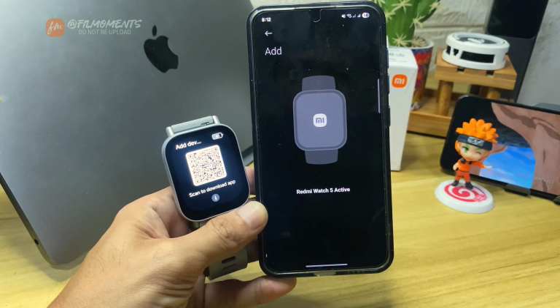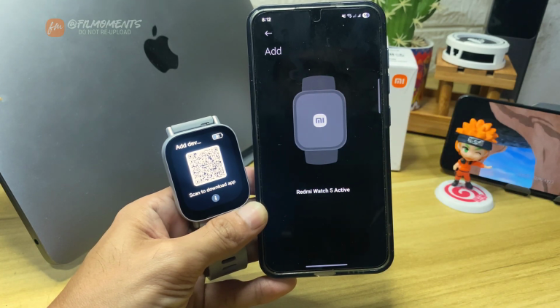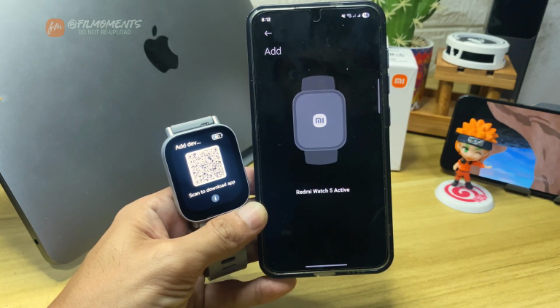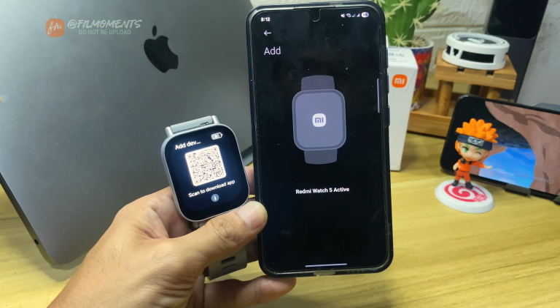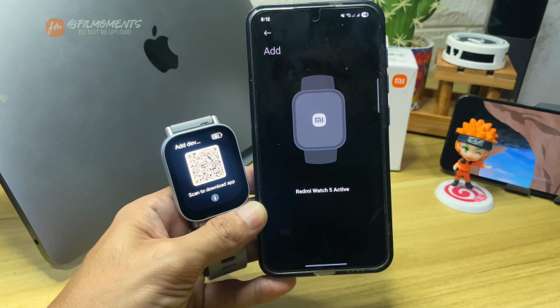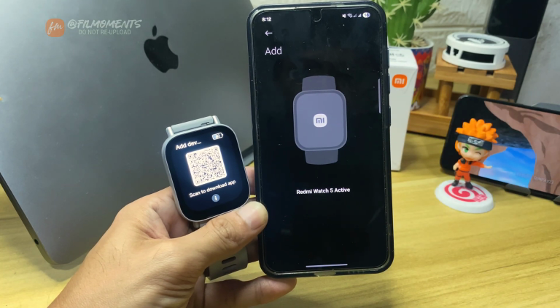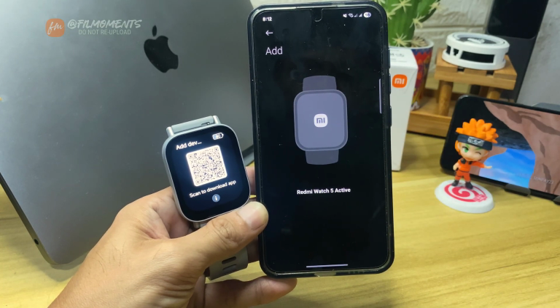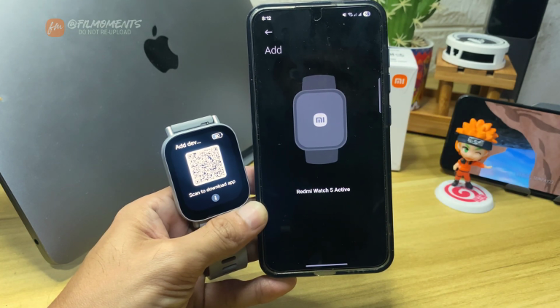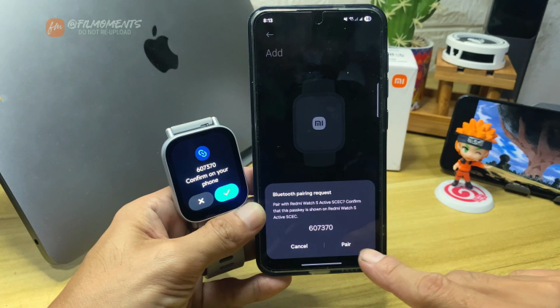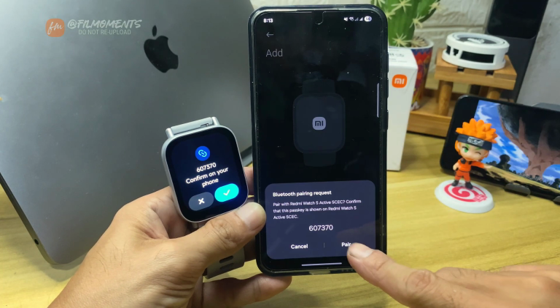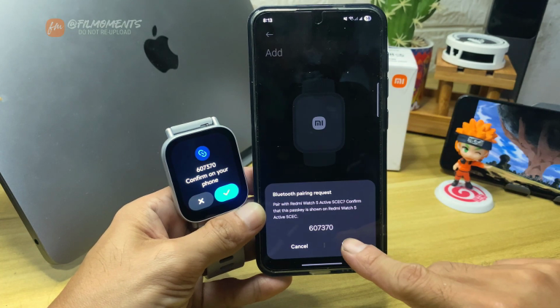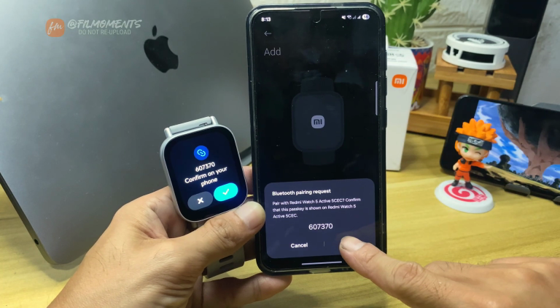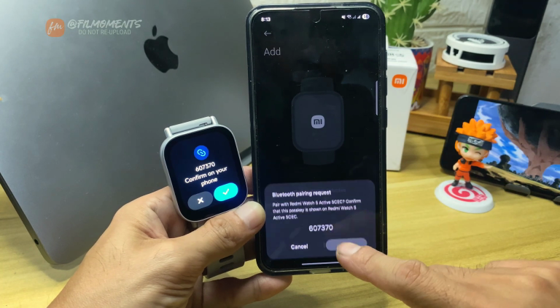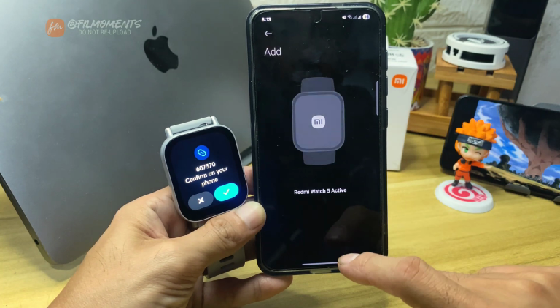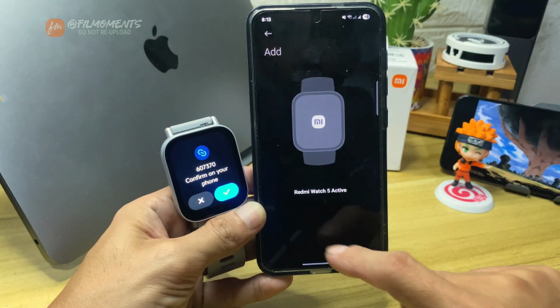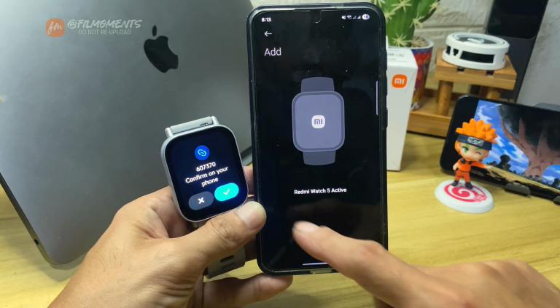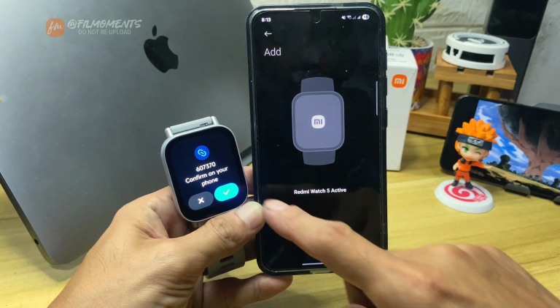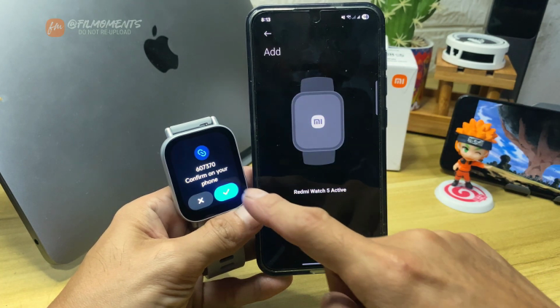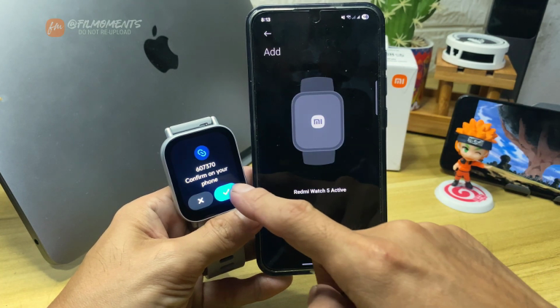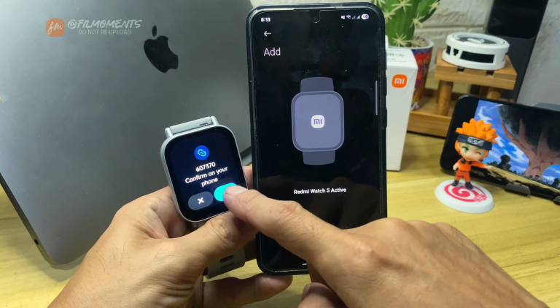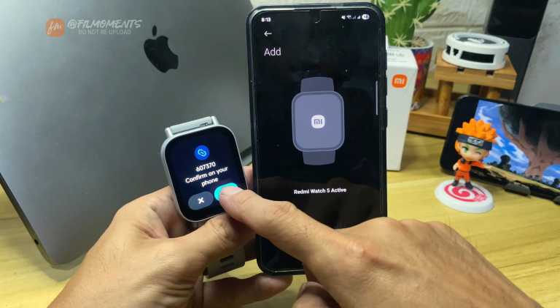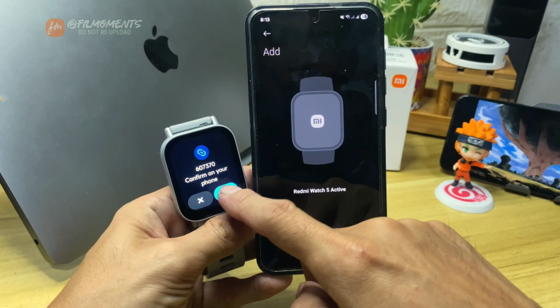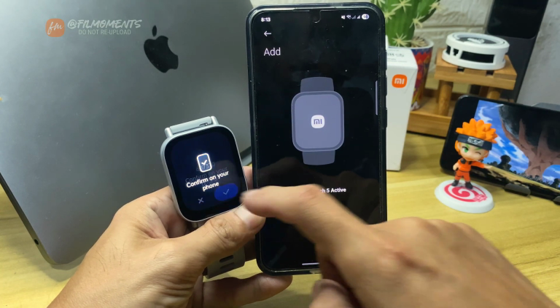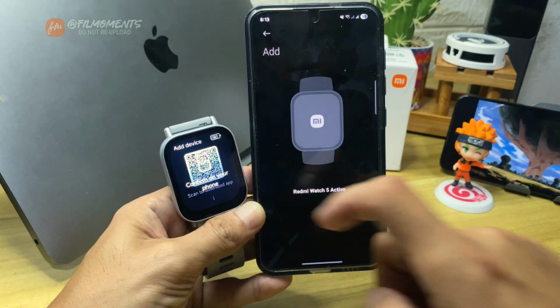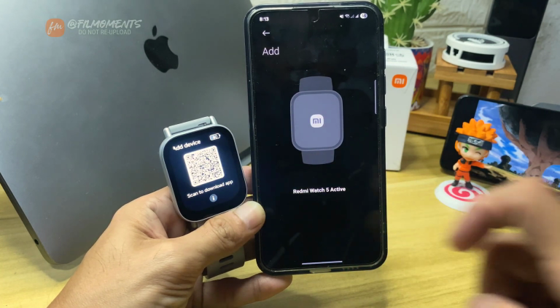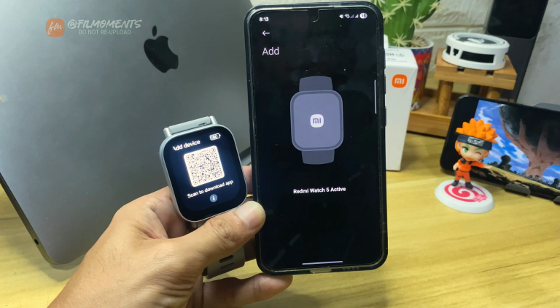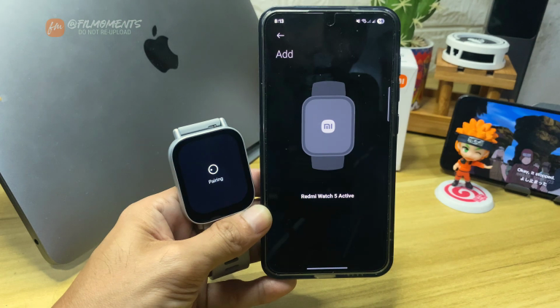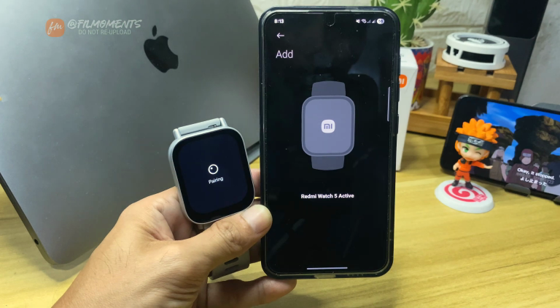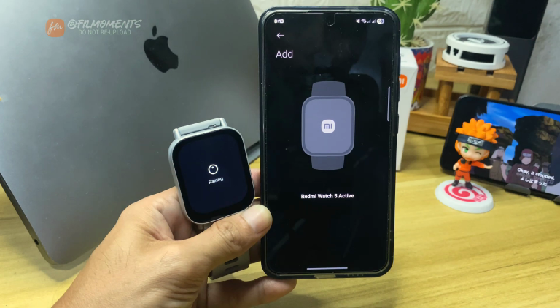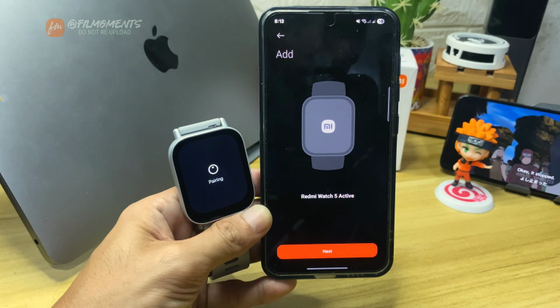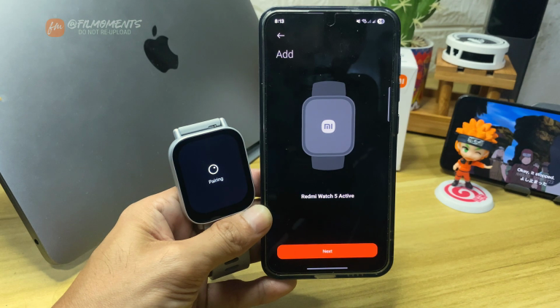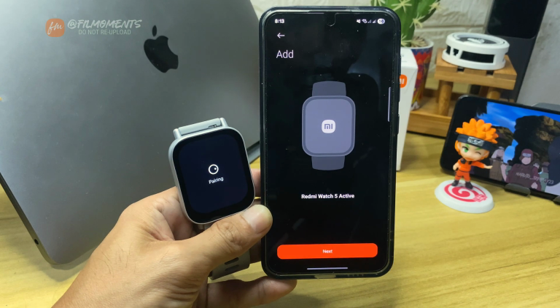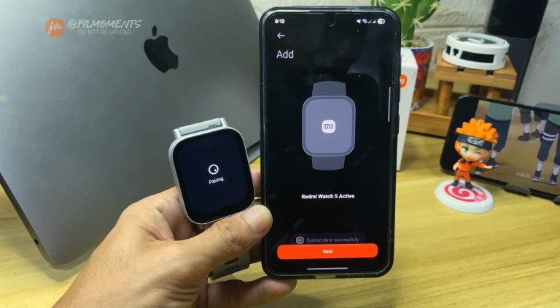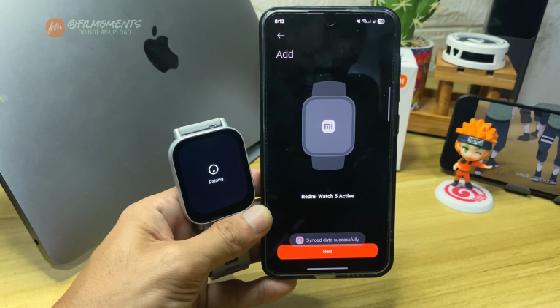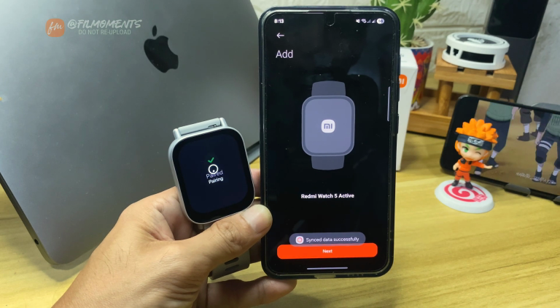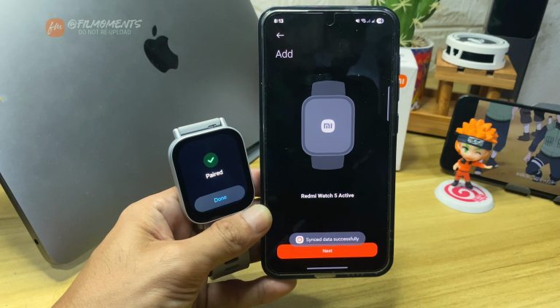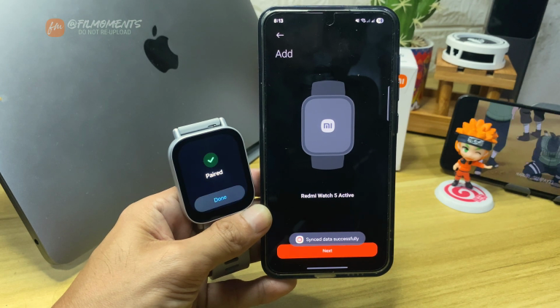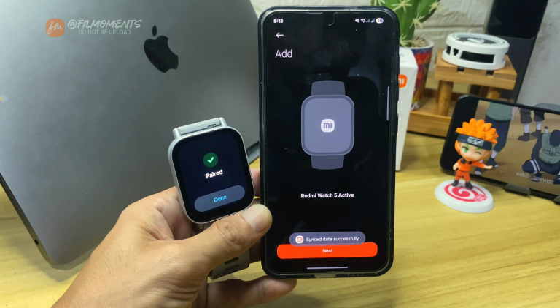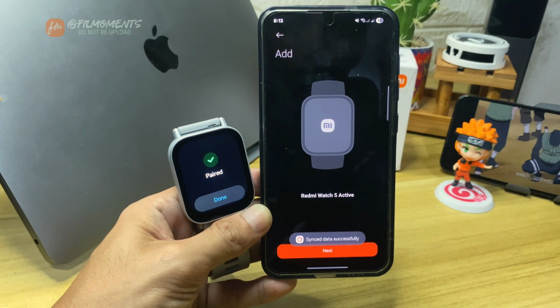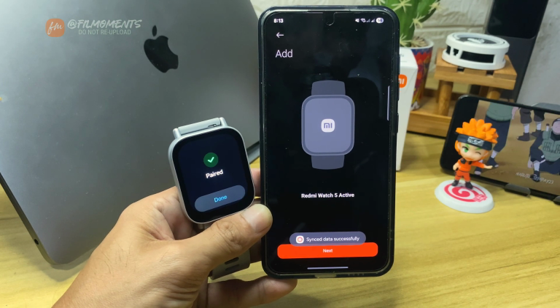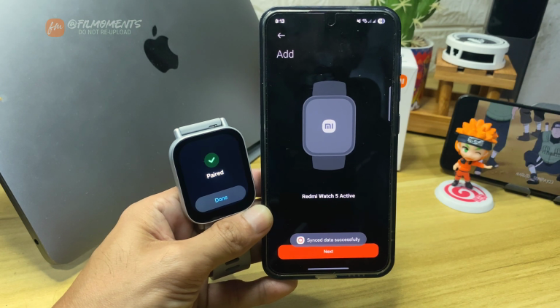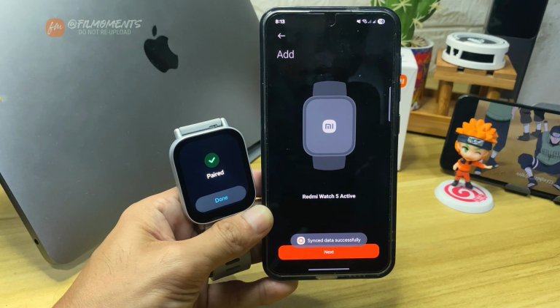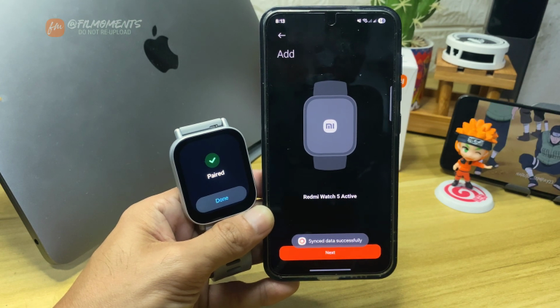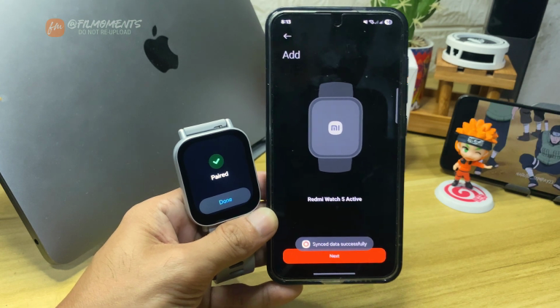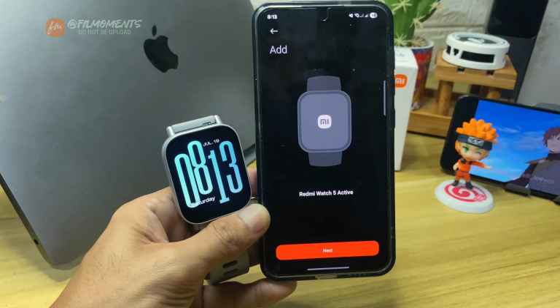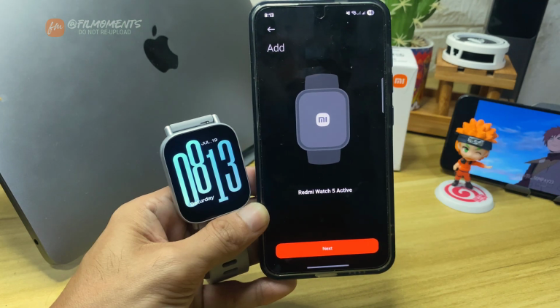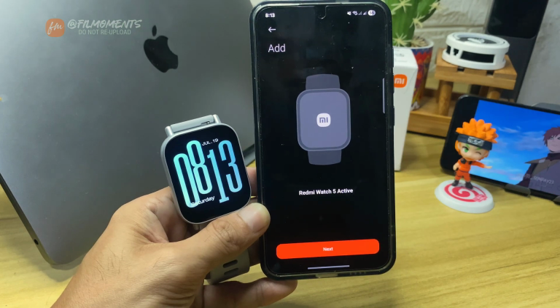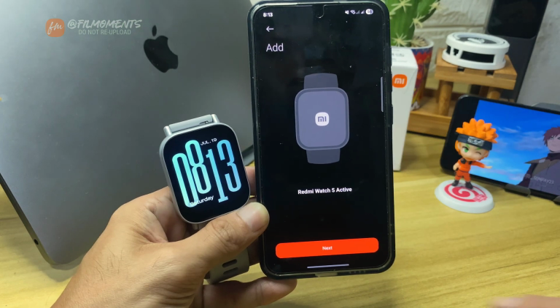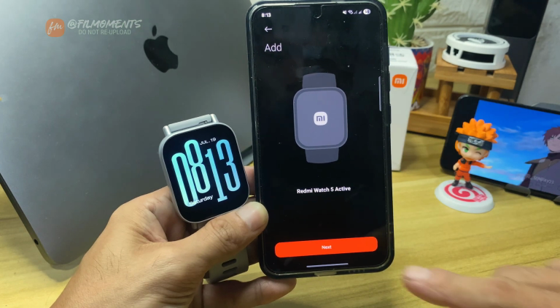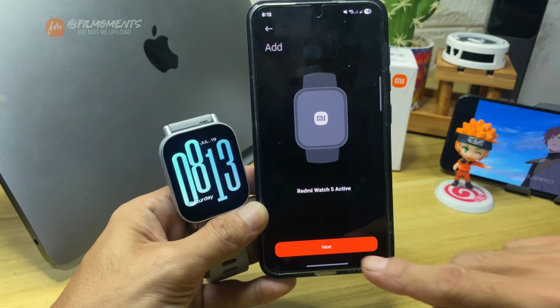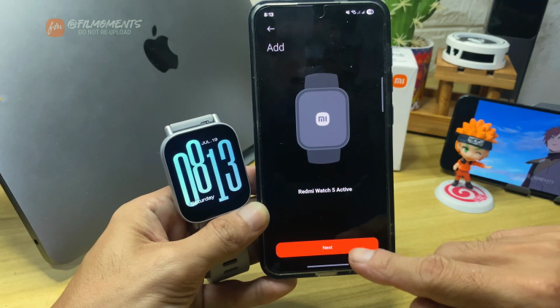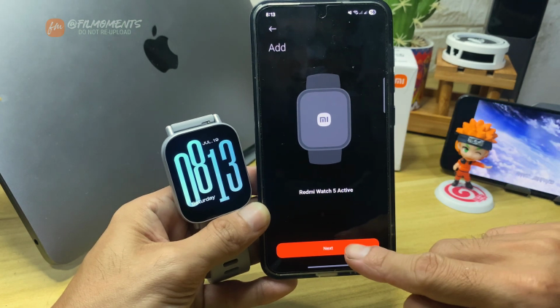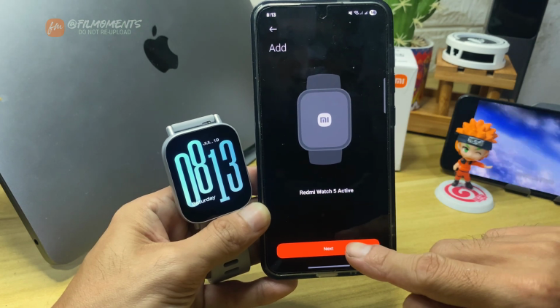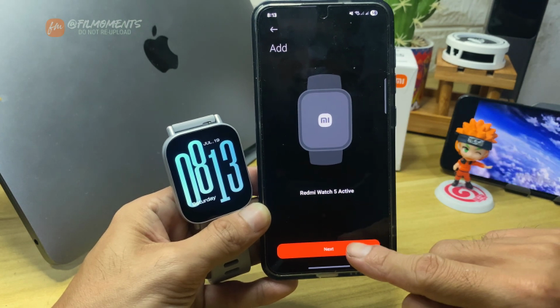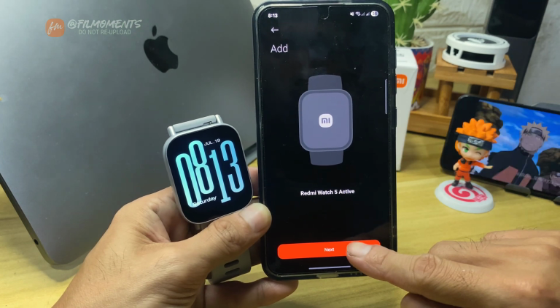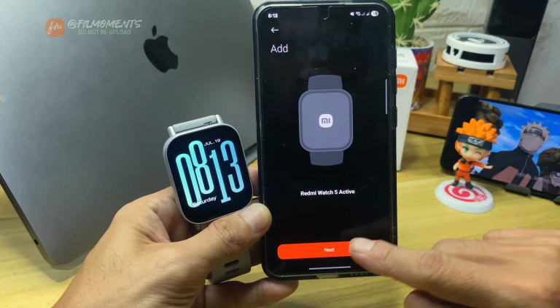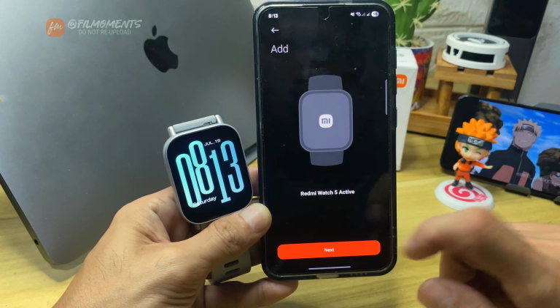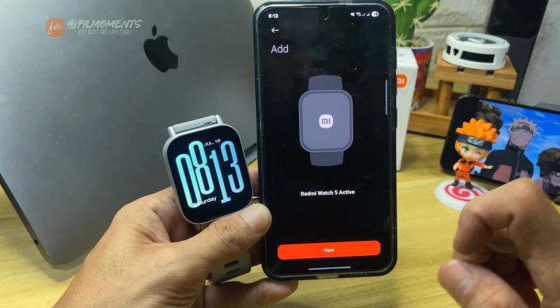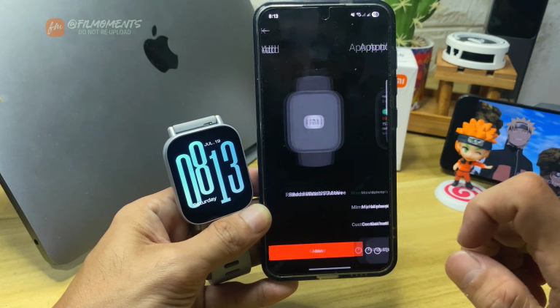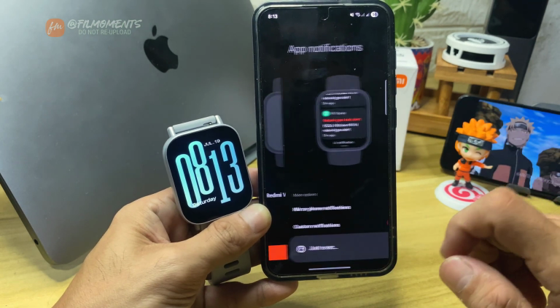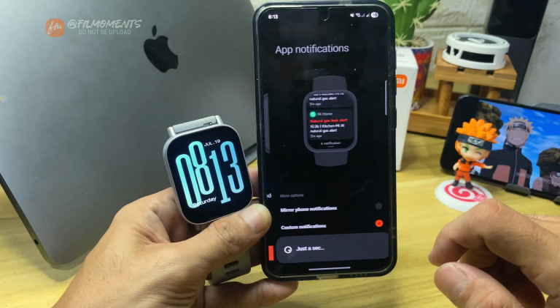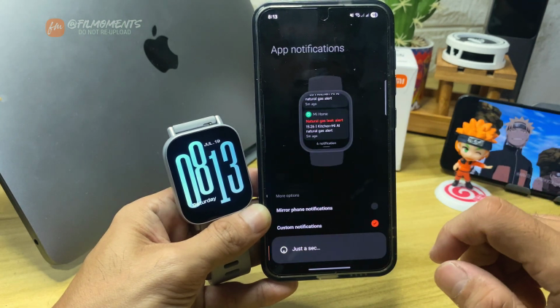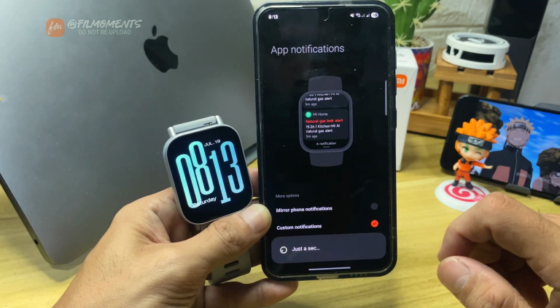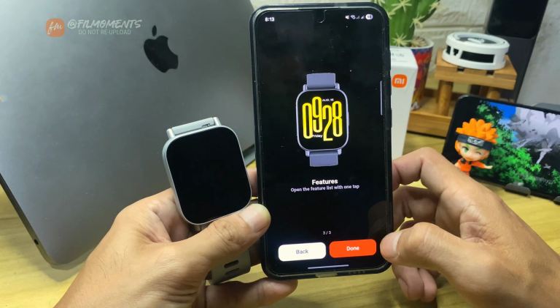Then accept the pairing request on your phone and watch. And that's it — just continue with the prompts and your watch is good to go.